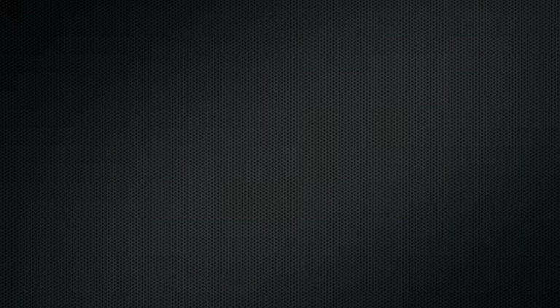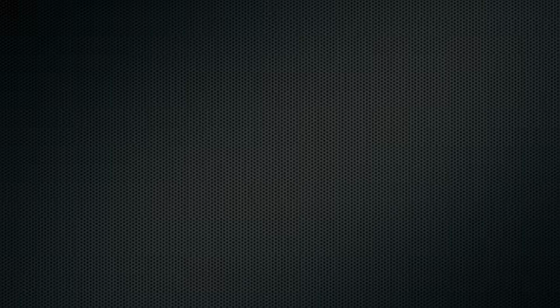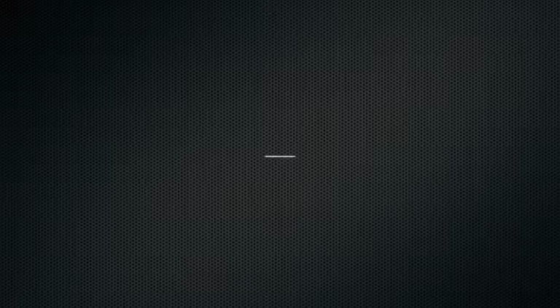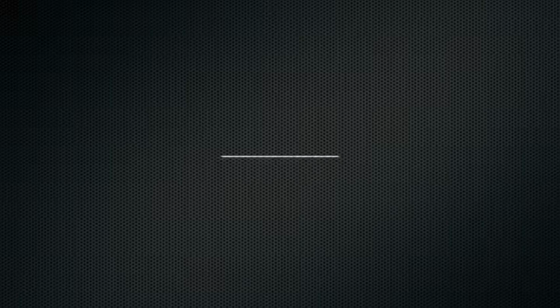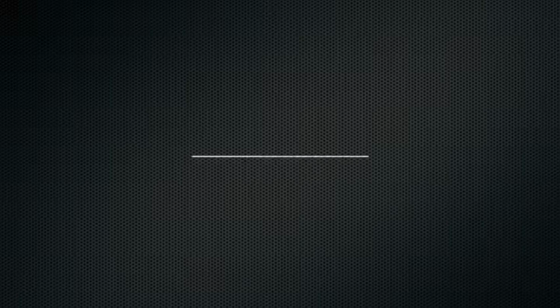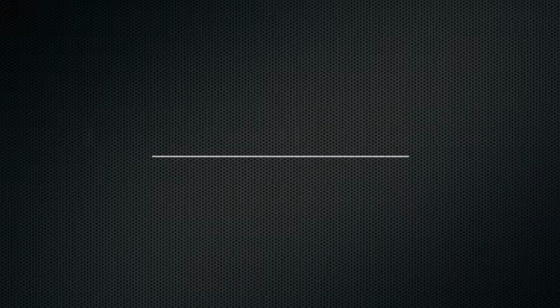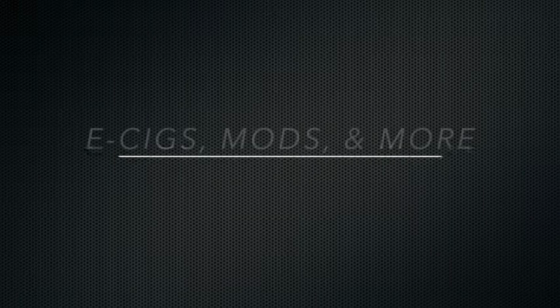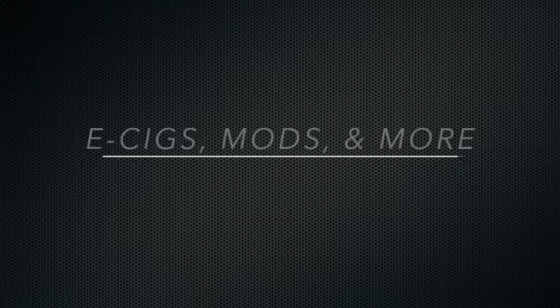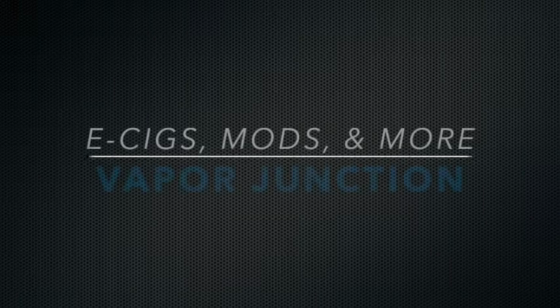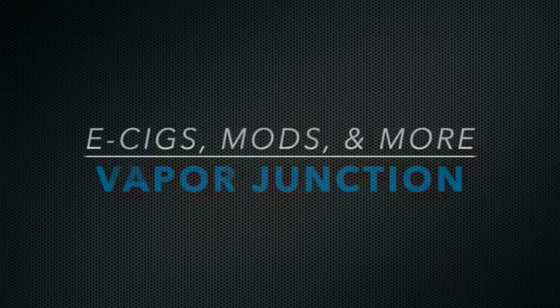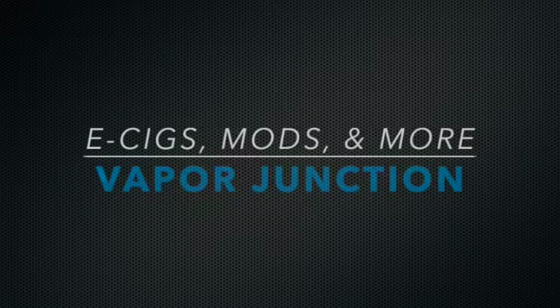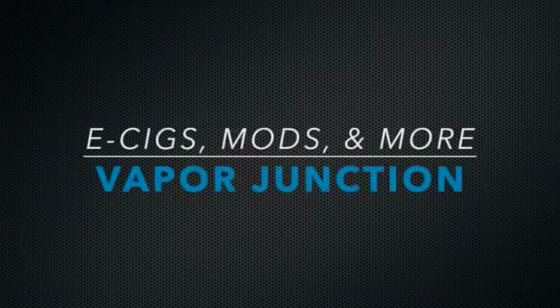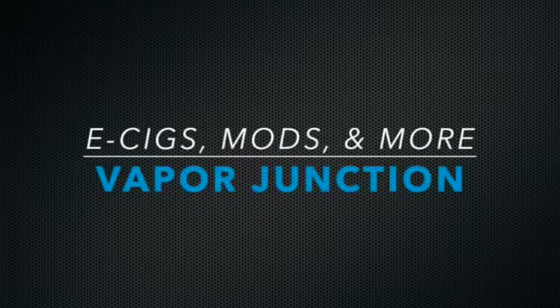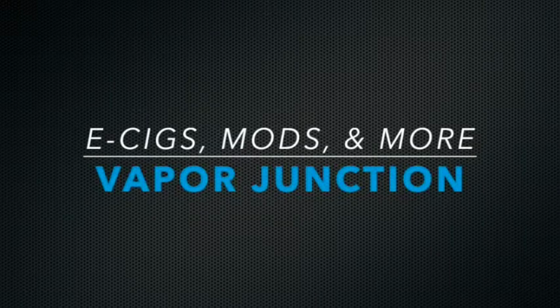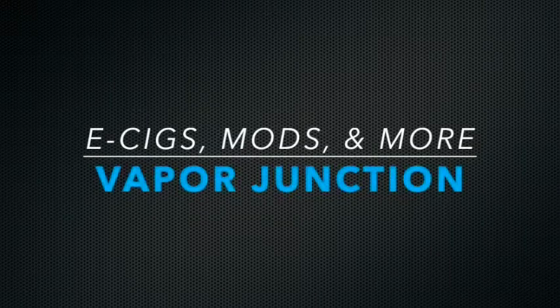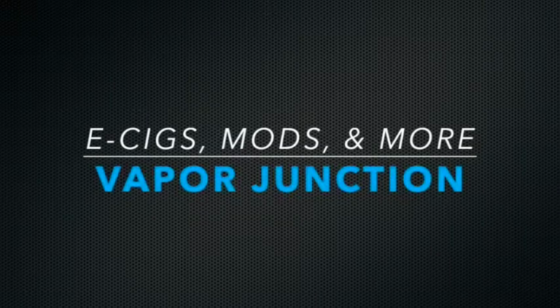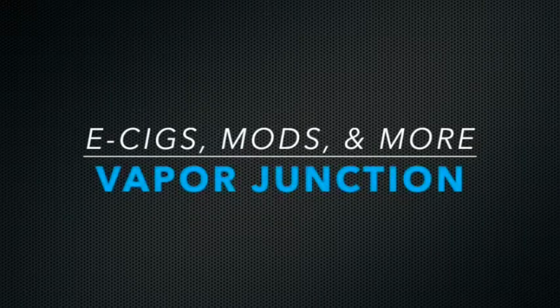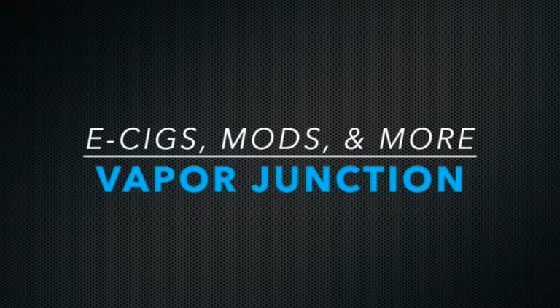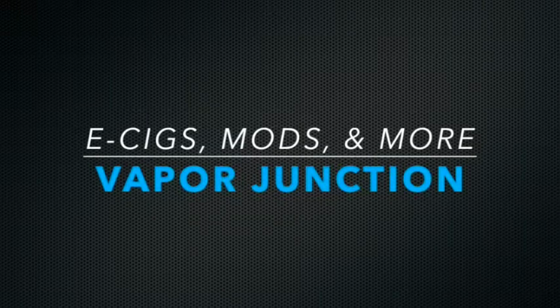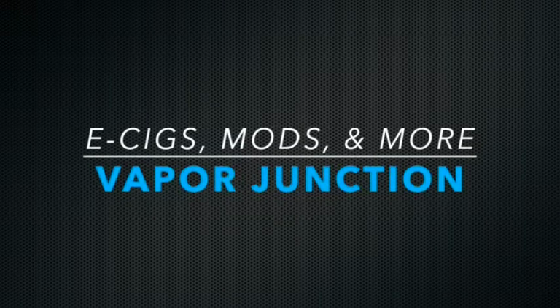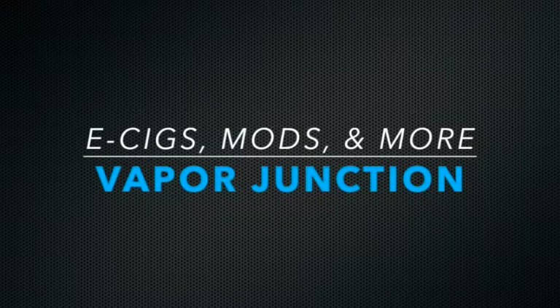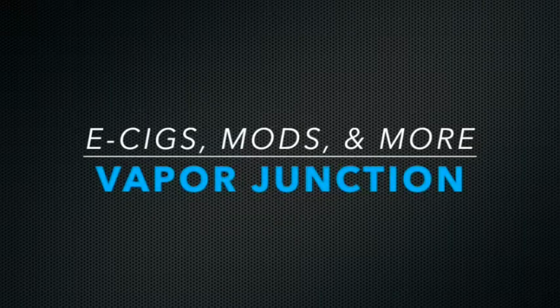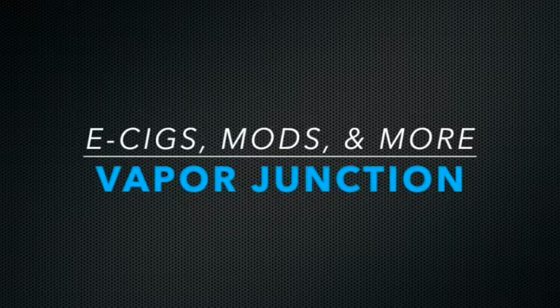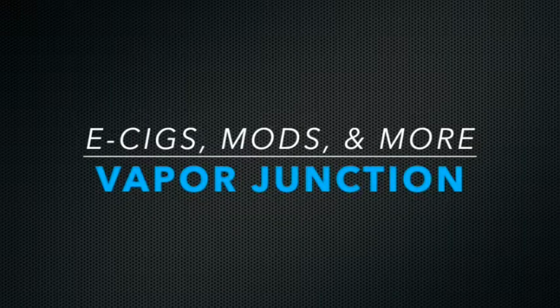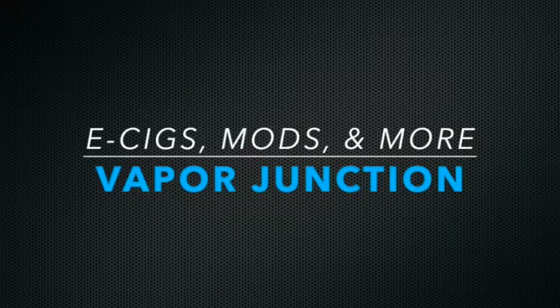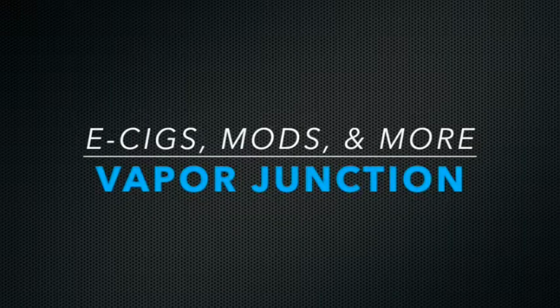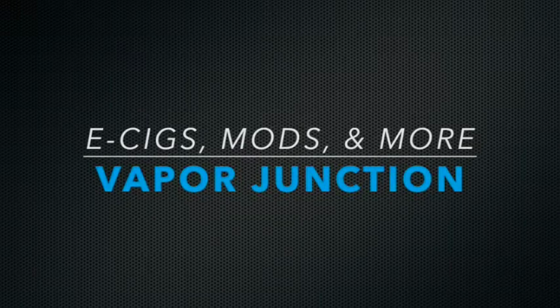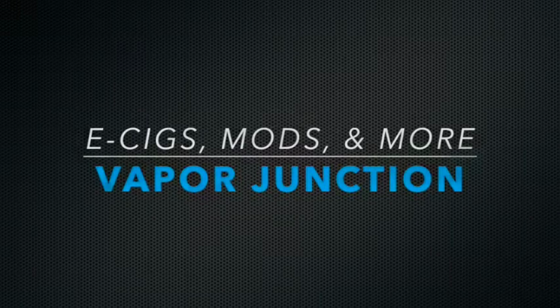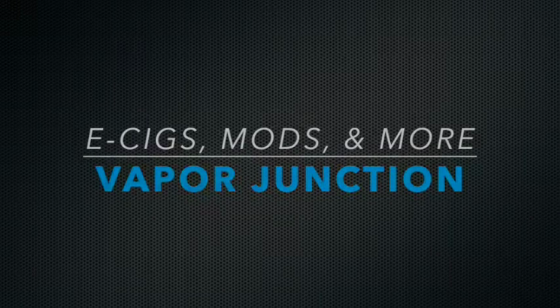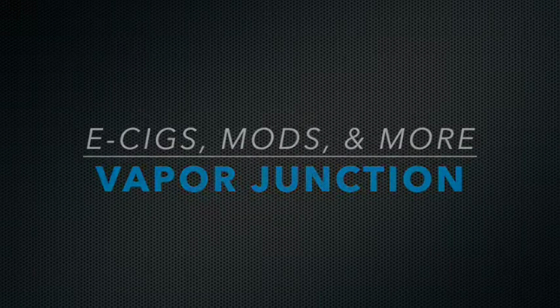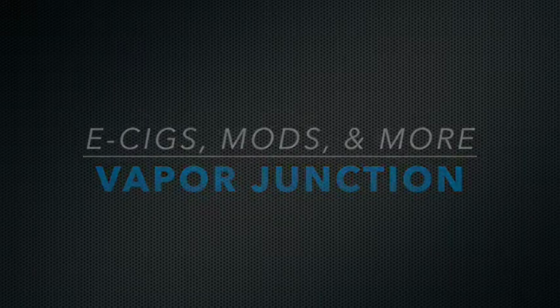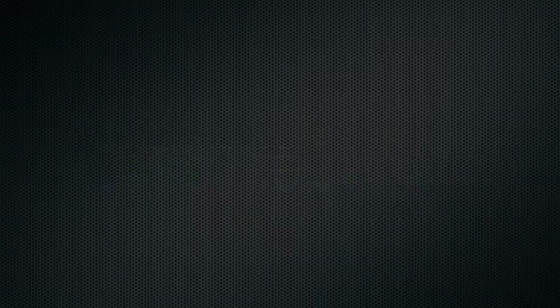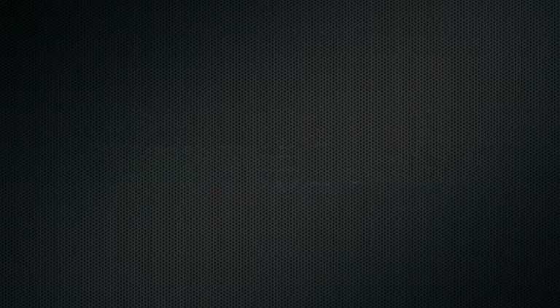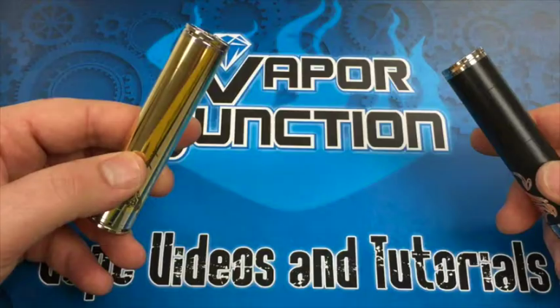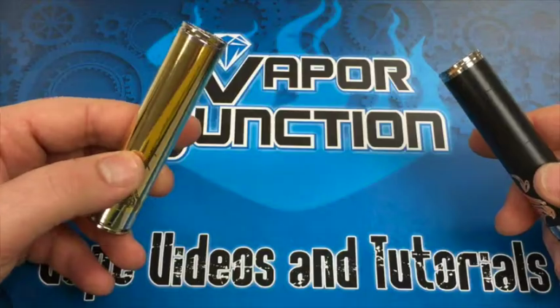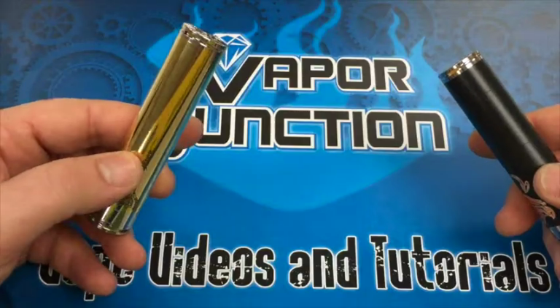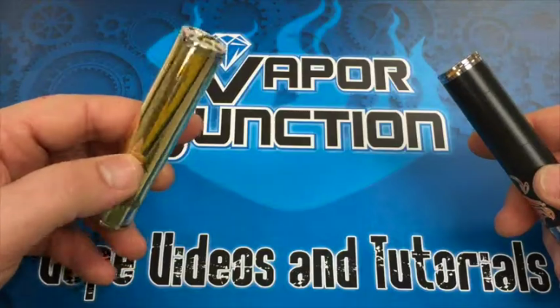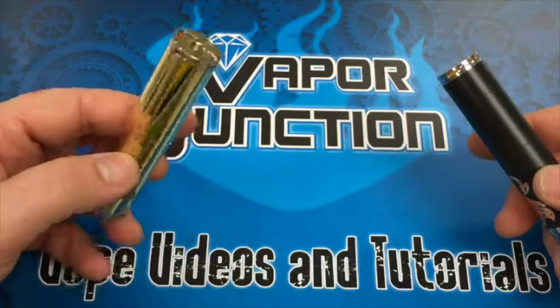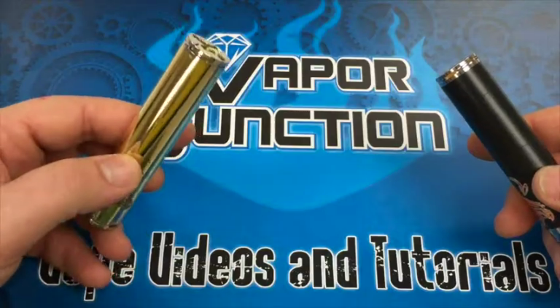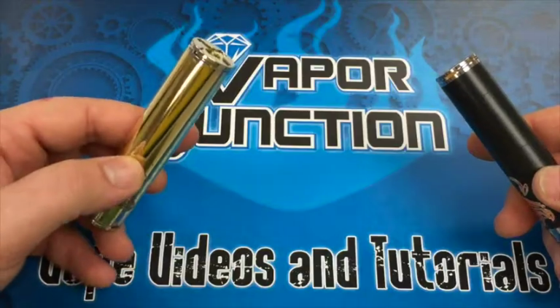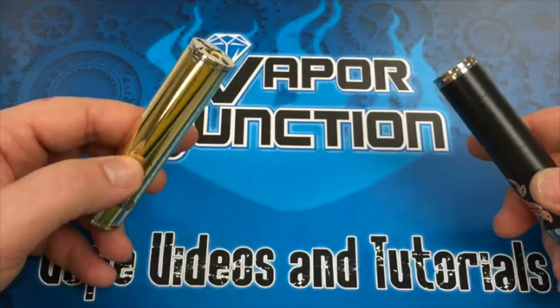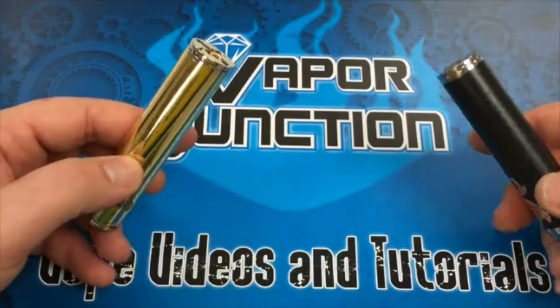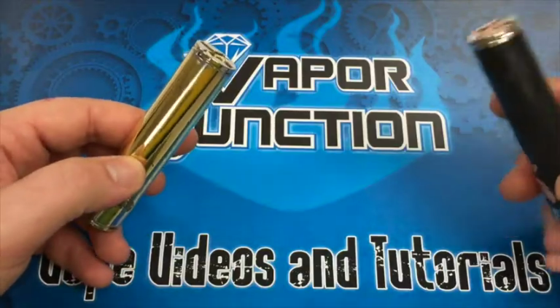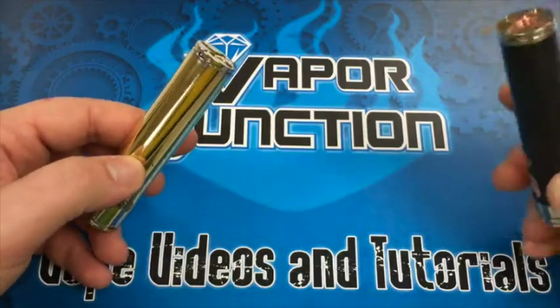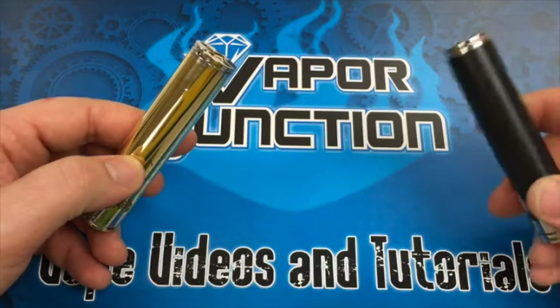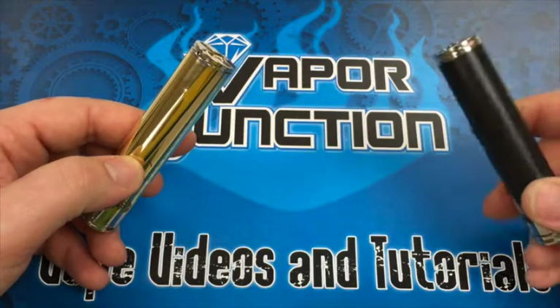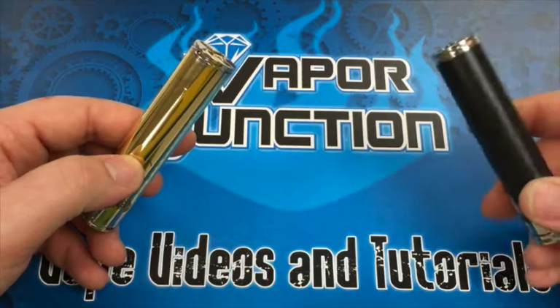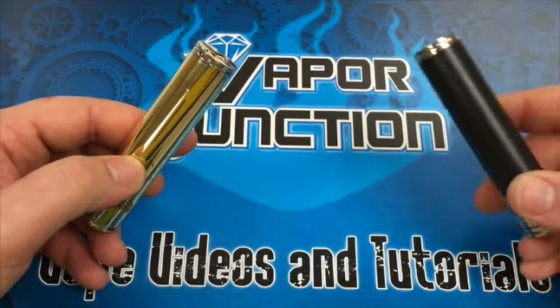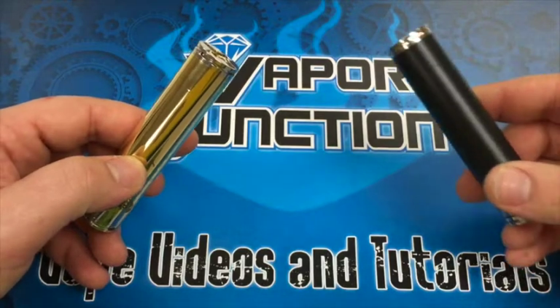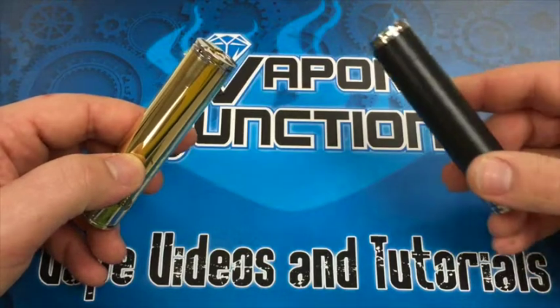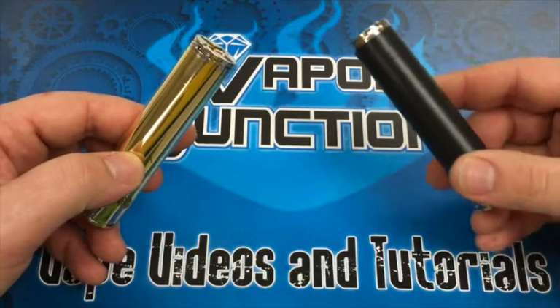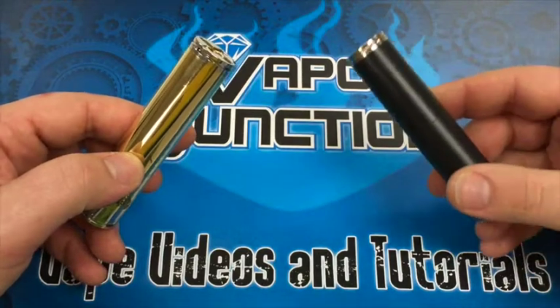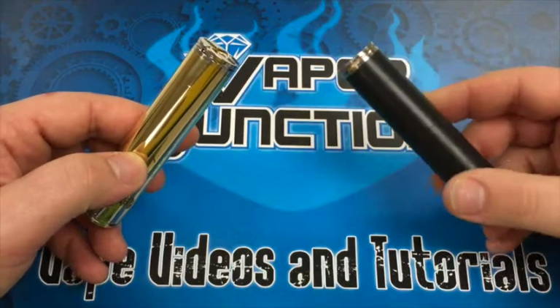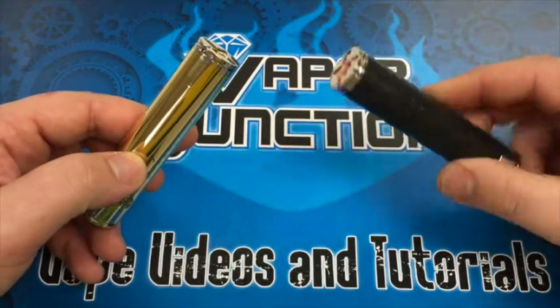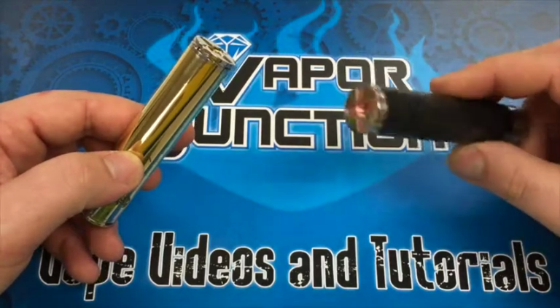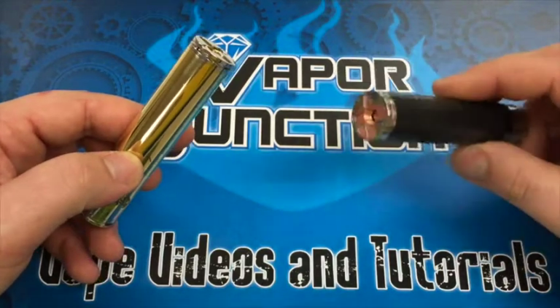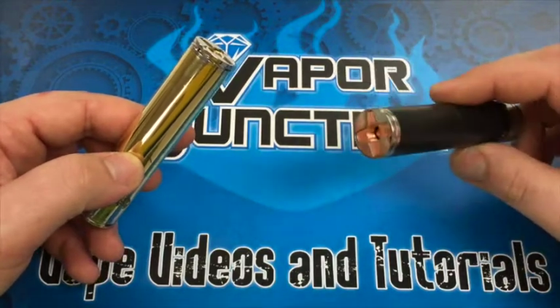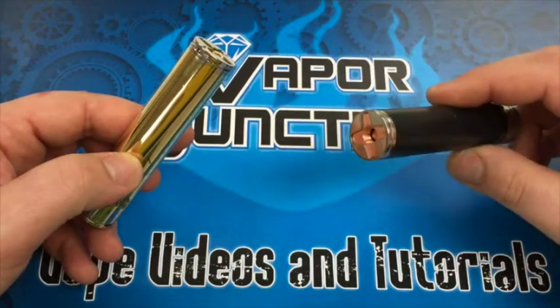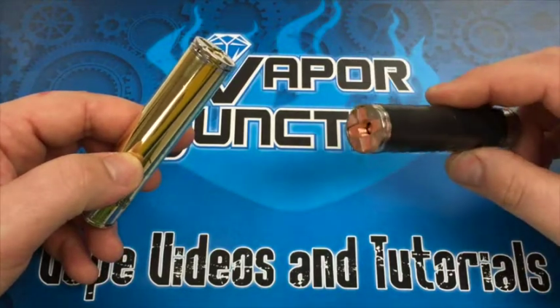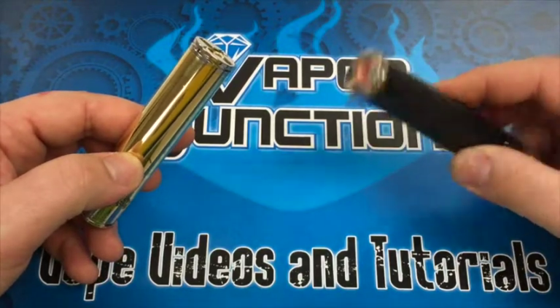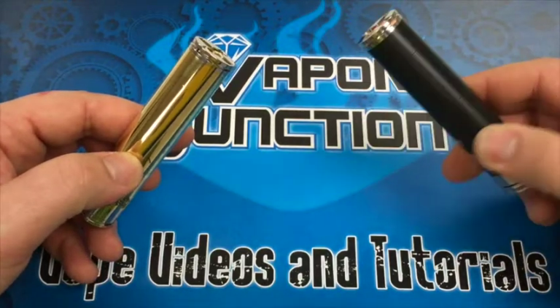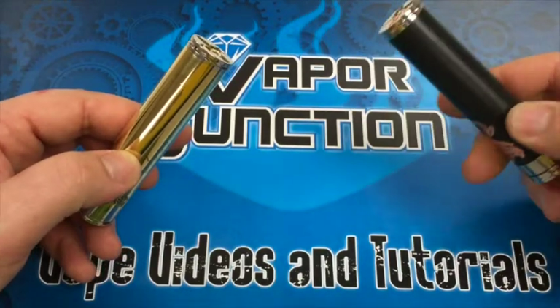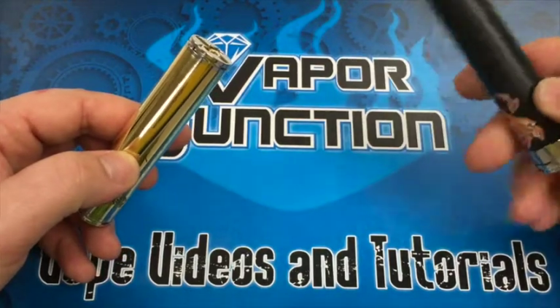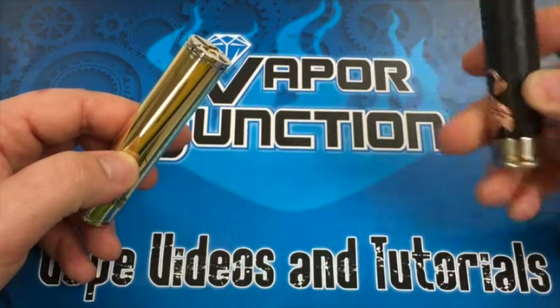Hey guys, we're here to talk today about the 18650 Stingrays that we carry. They are available in the solid brass or the black, which is paint over copper.